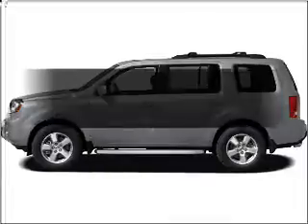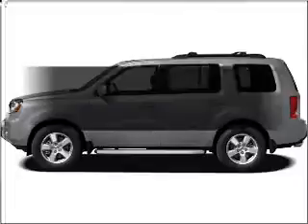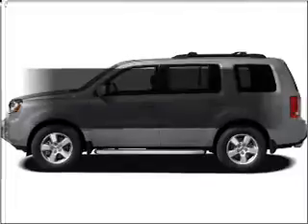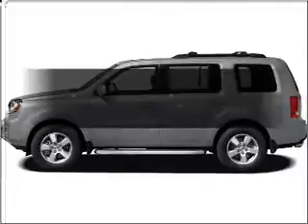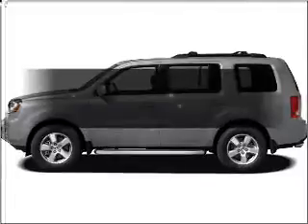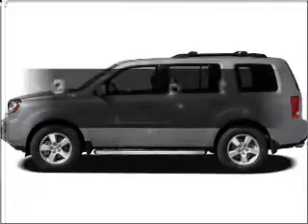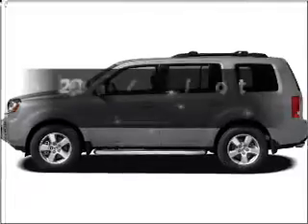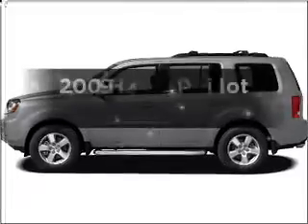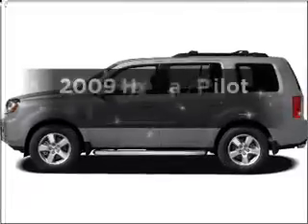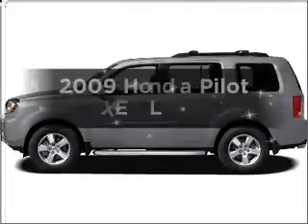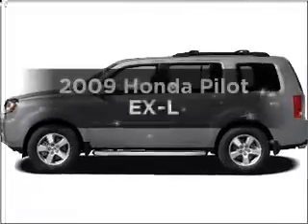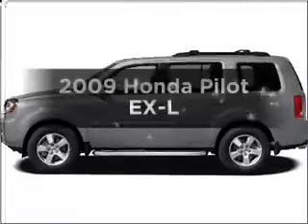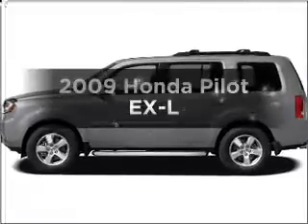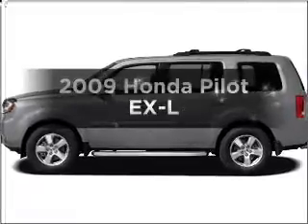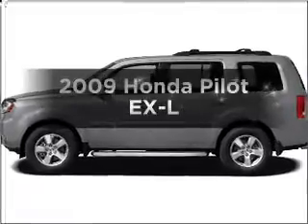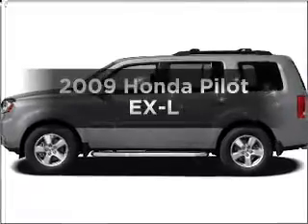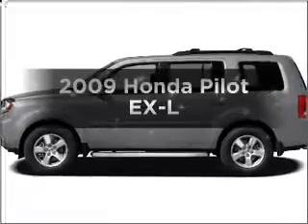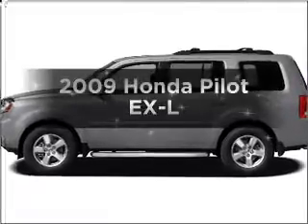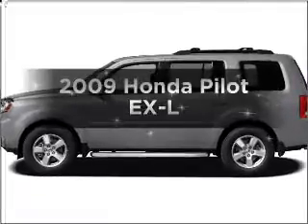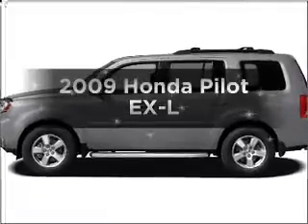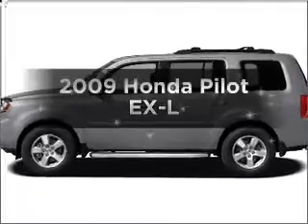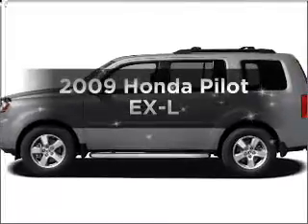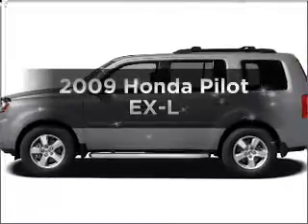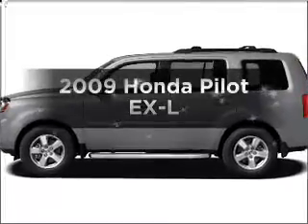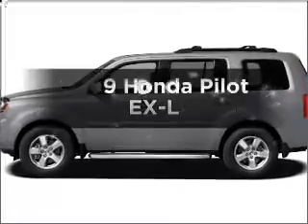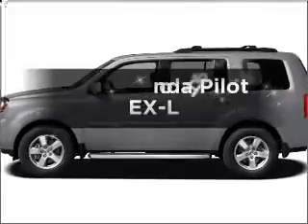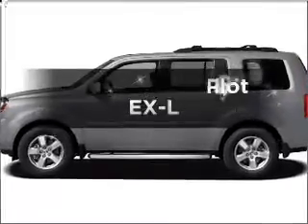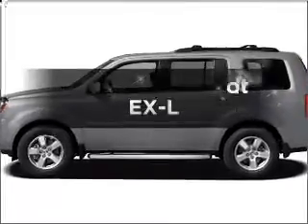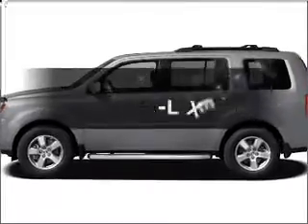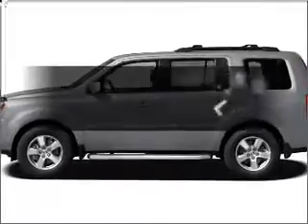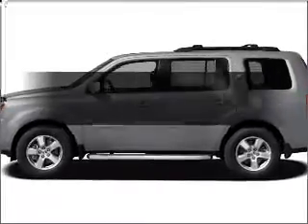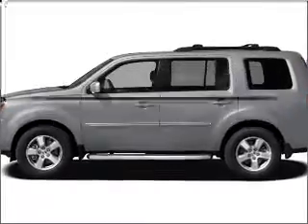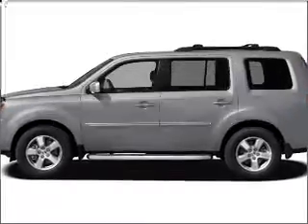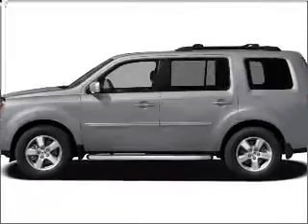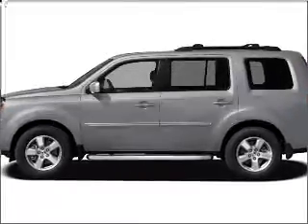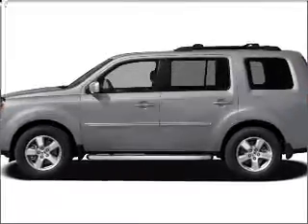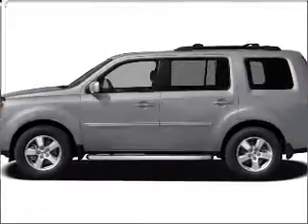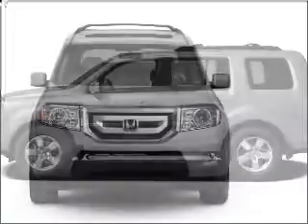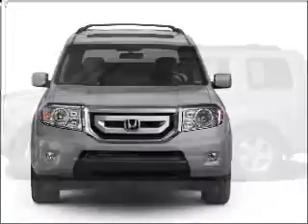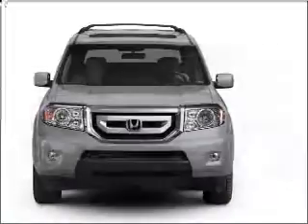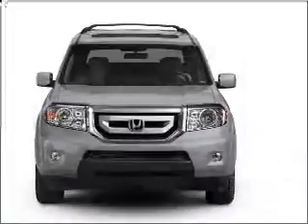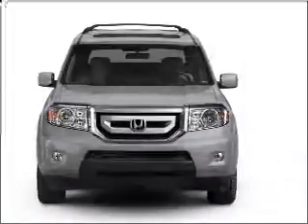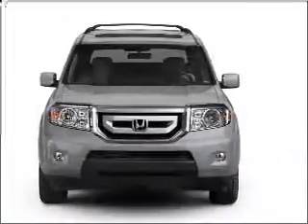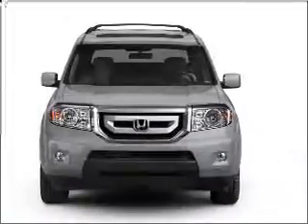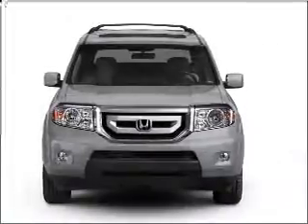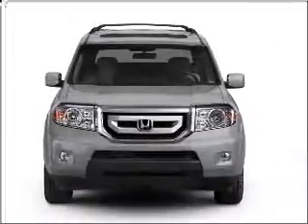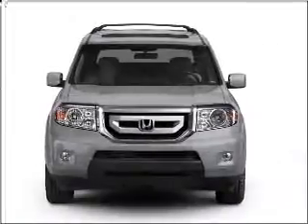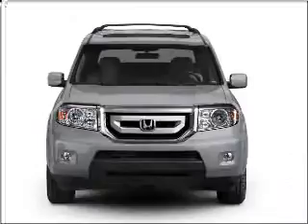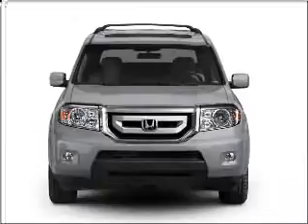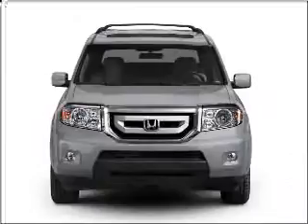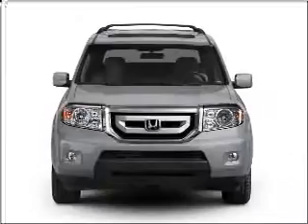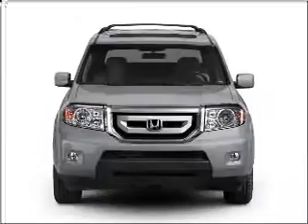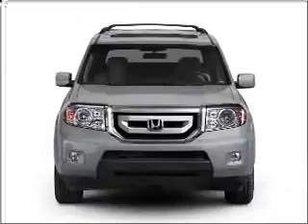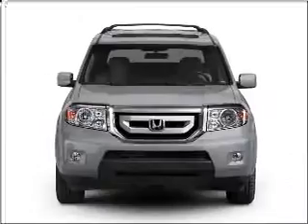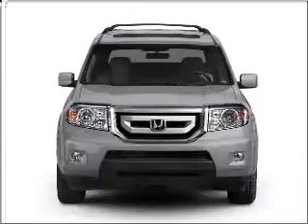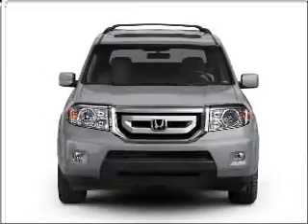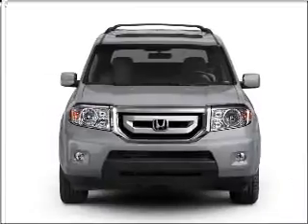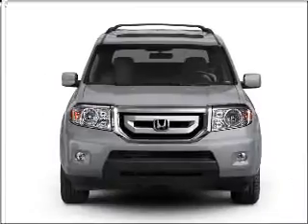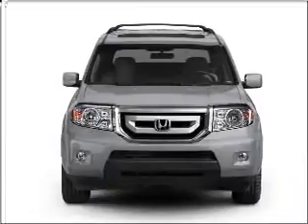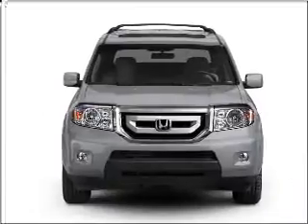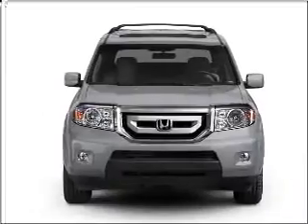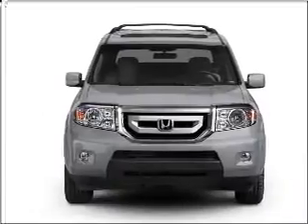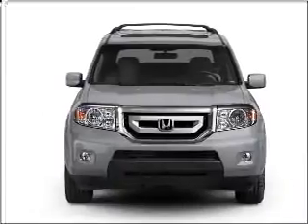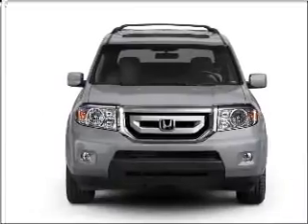Imagine yourself in this 2009 Honda Pilot. Travel the roads in style and comfort in this great vehicle.